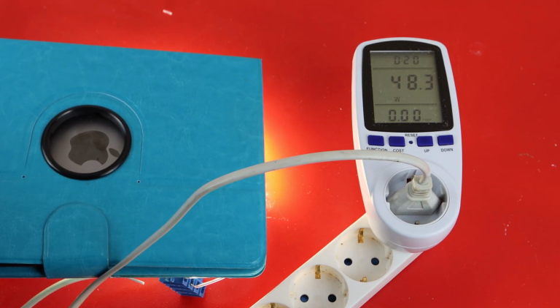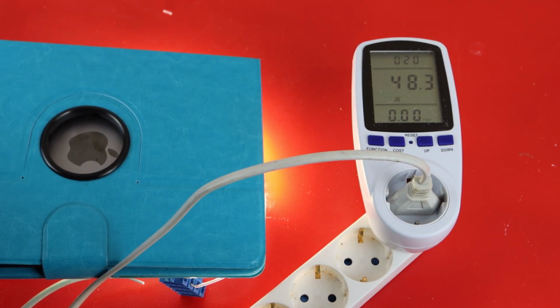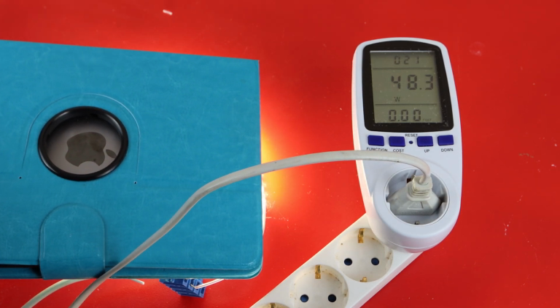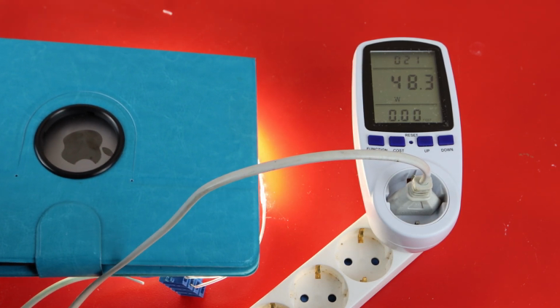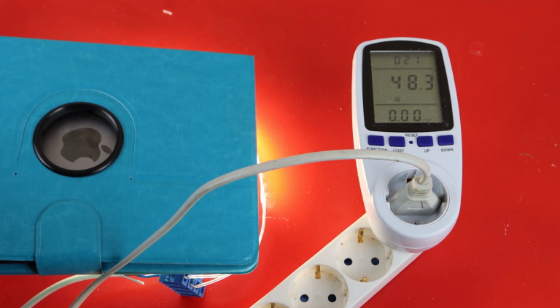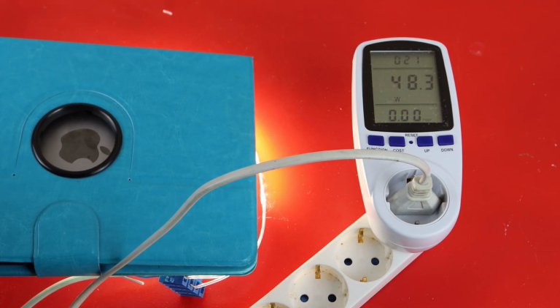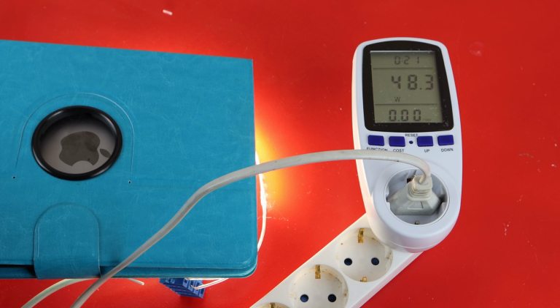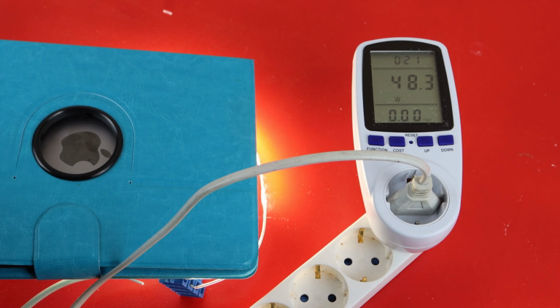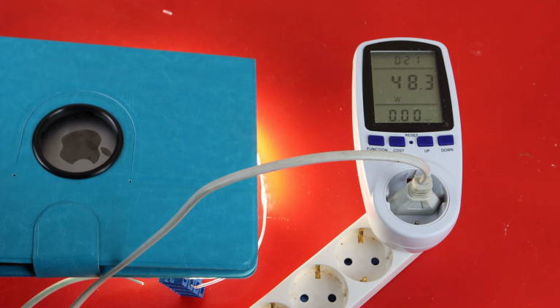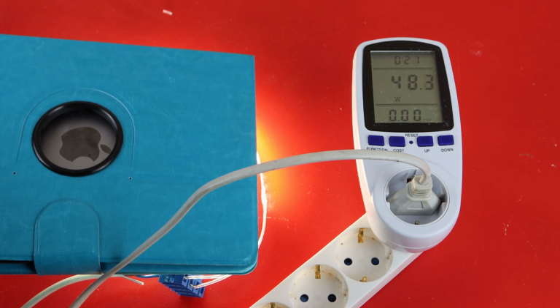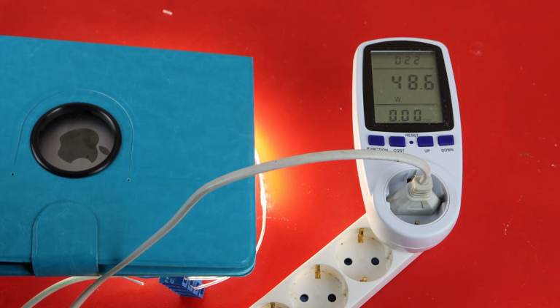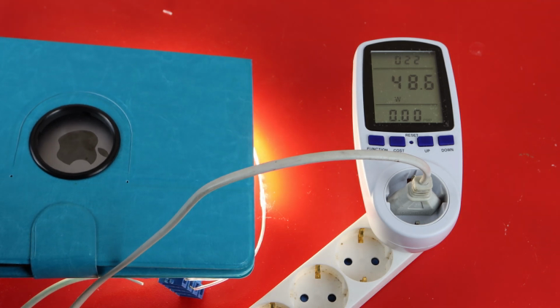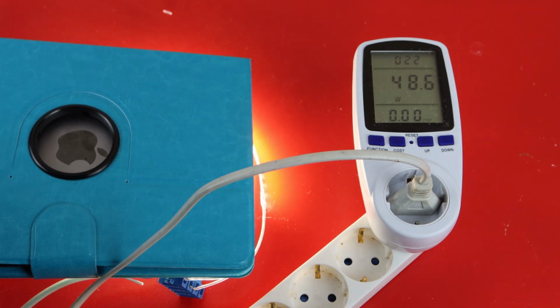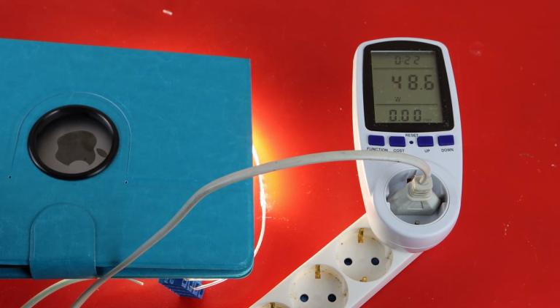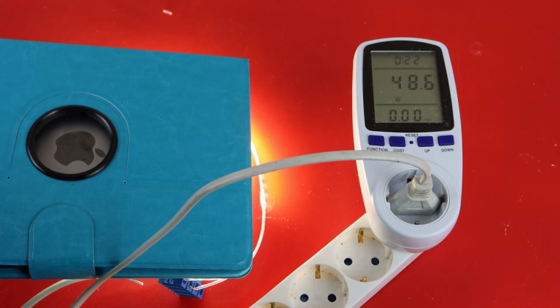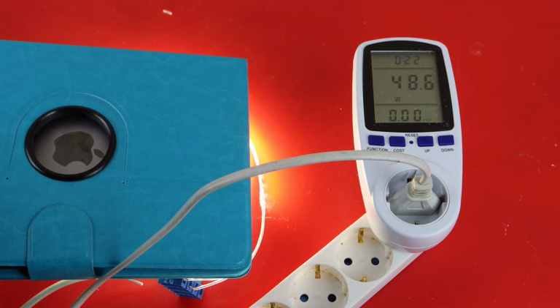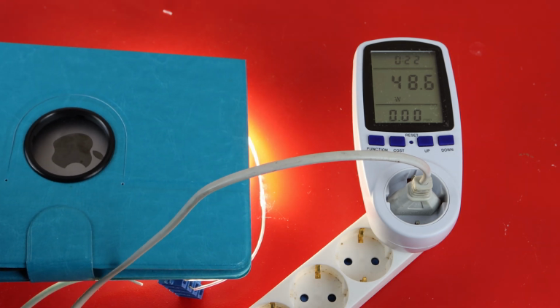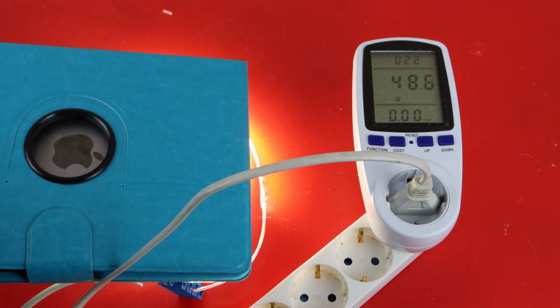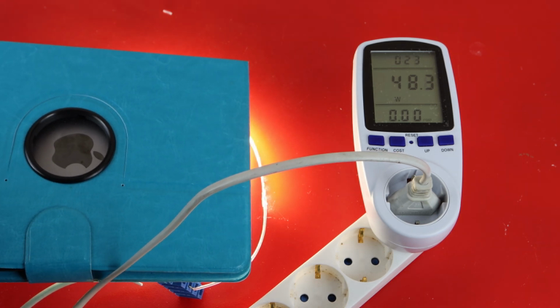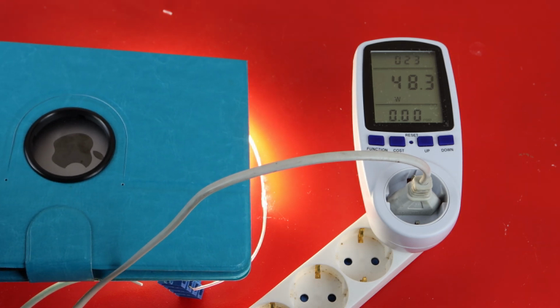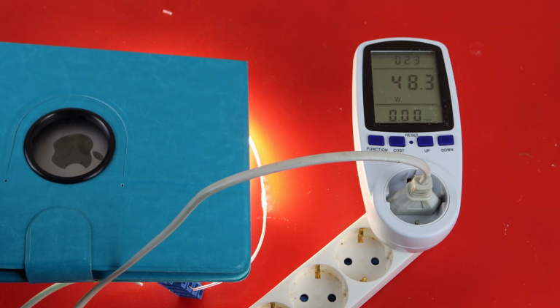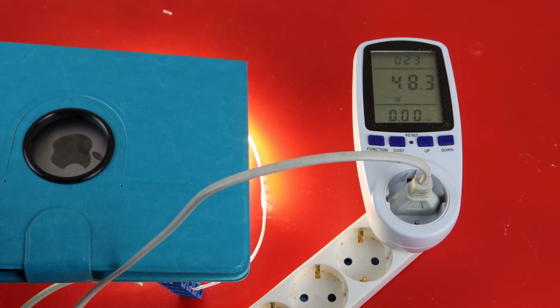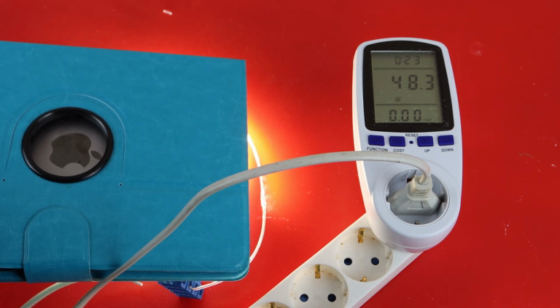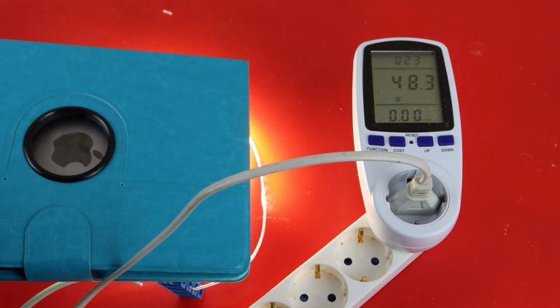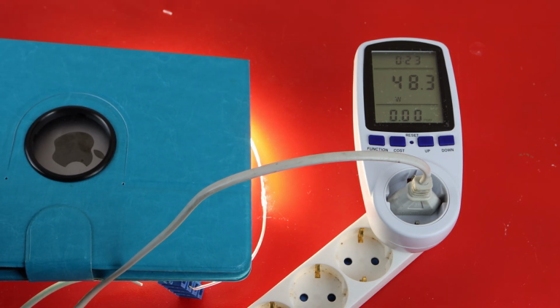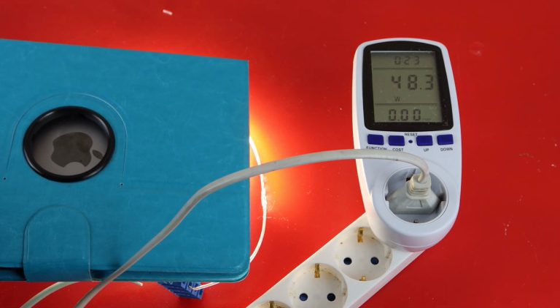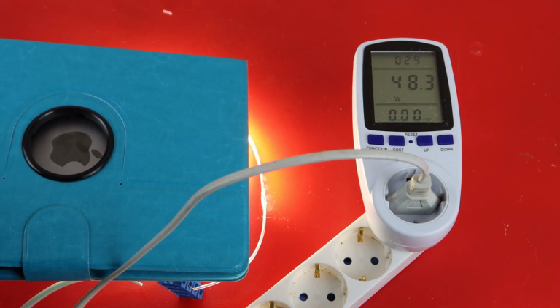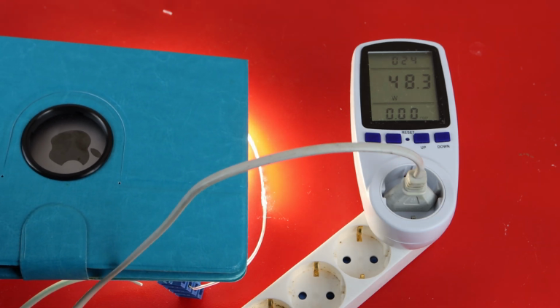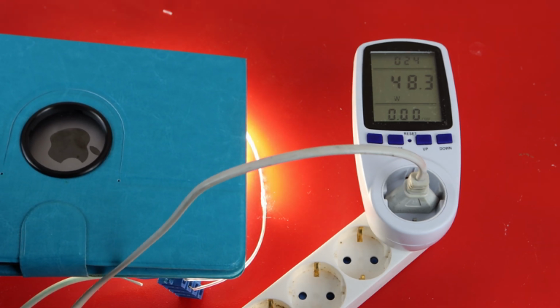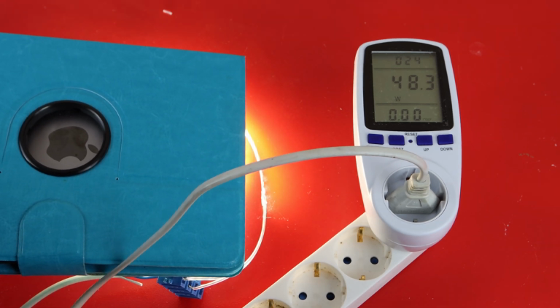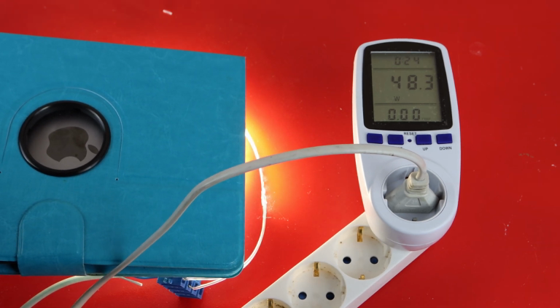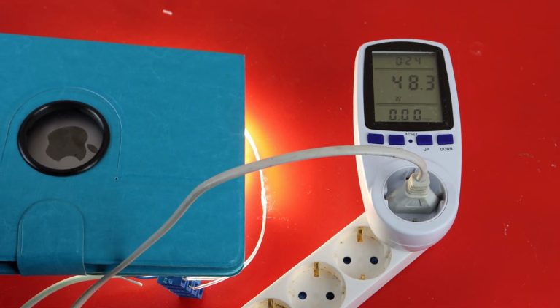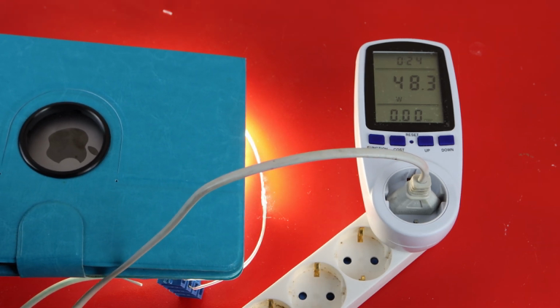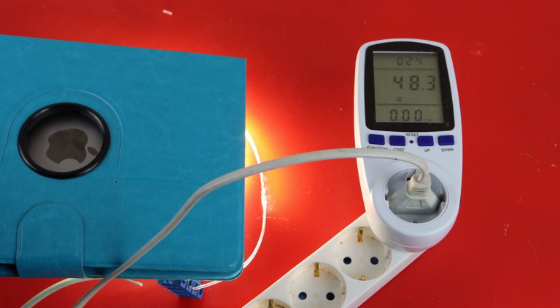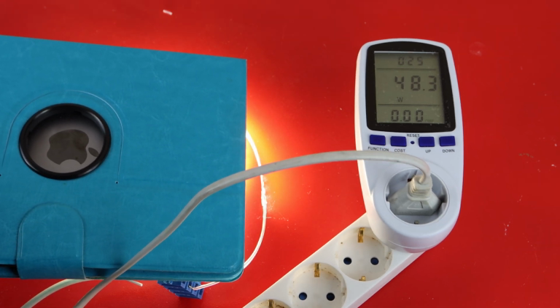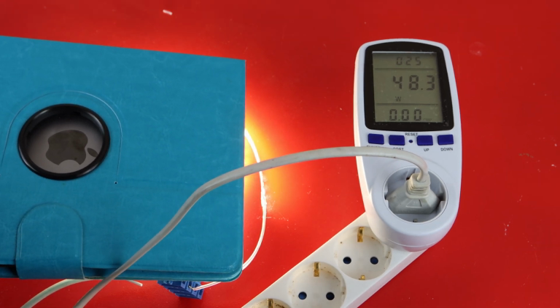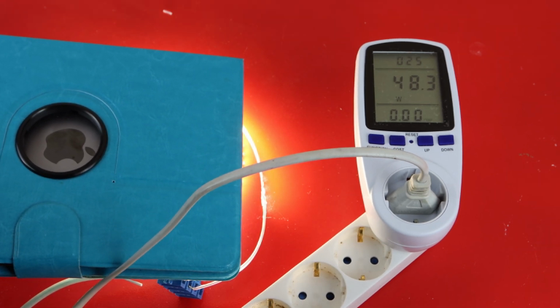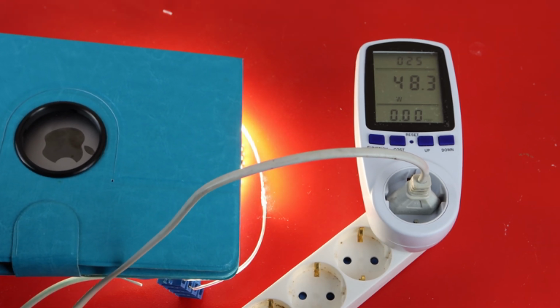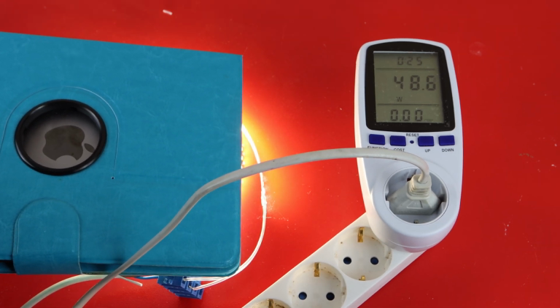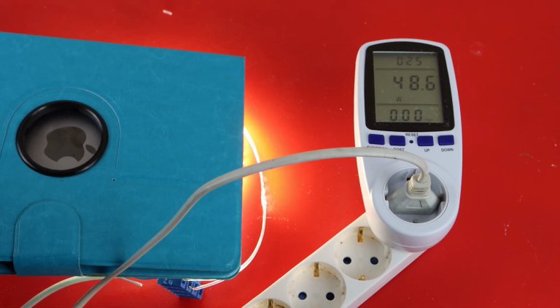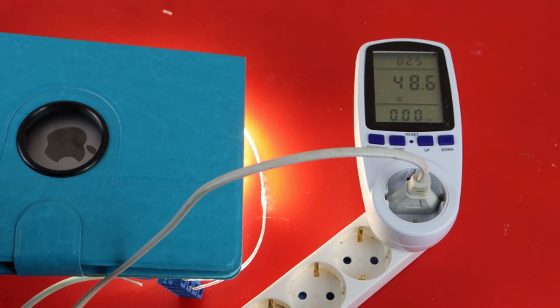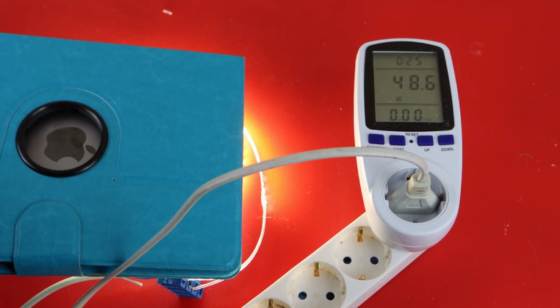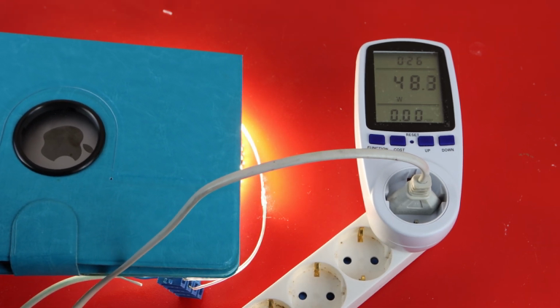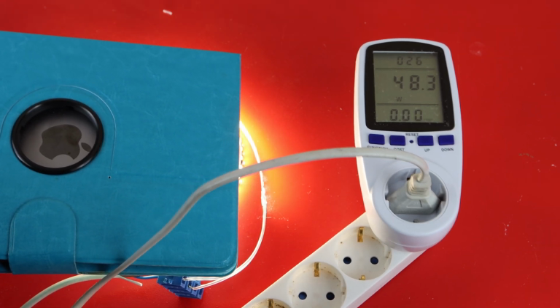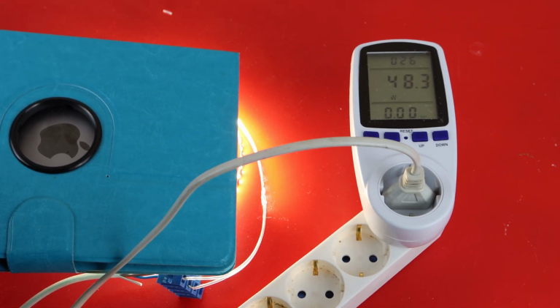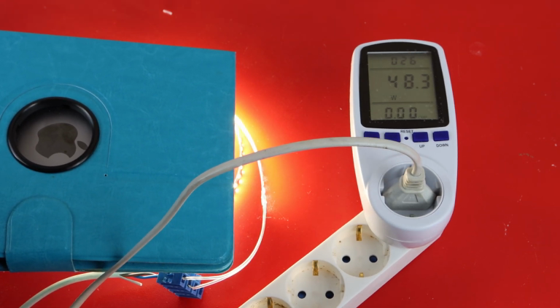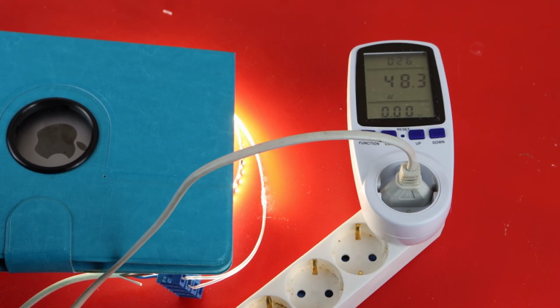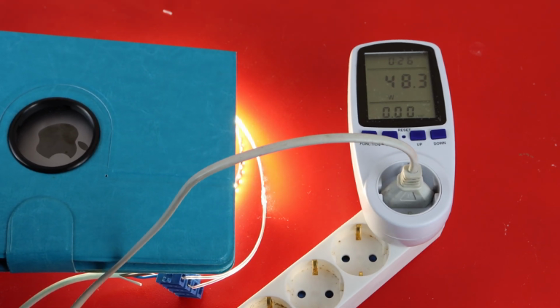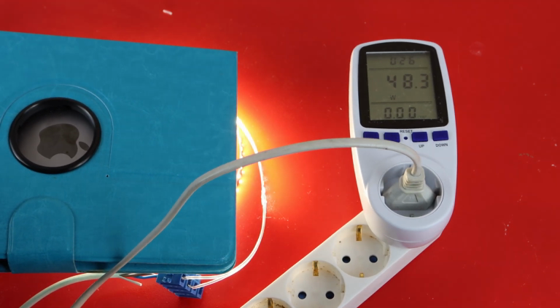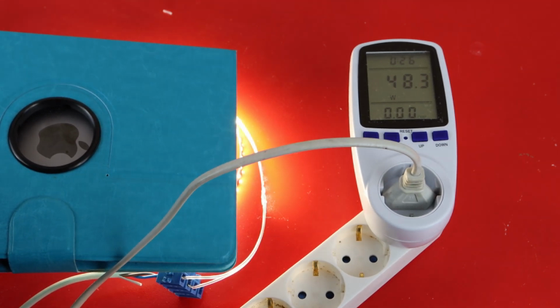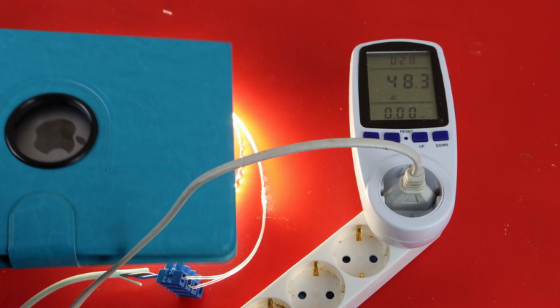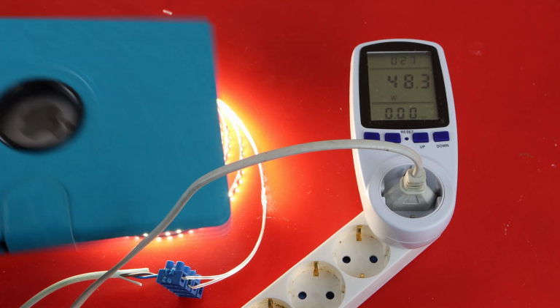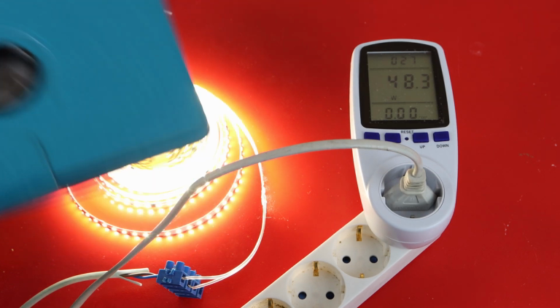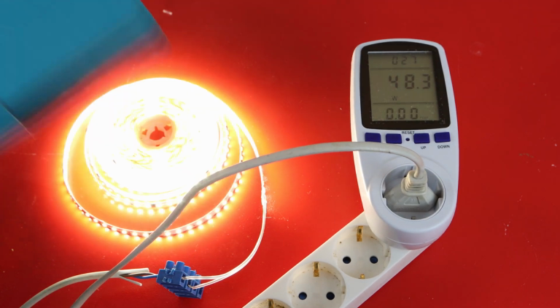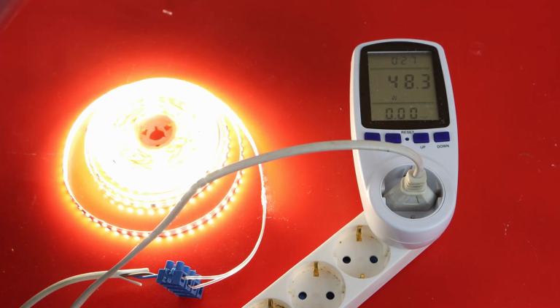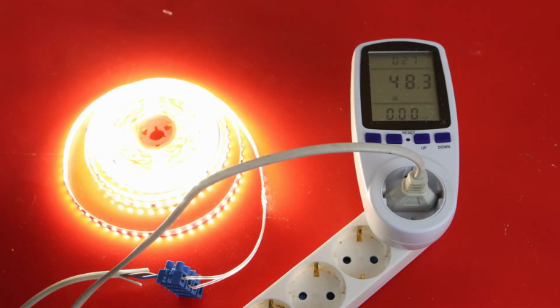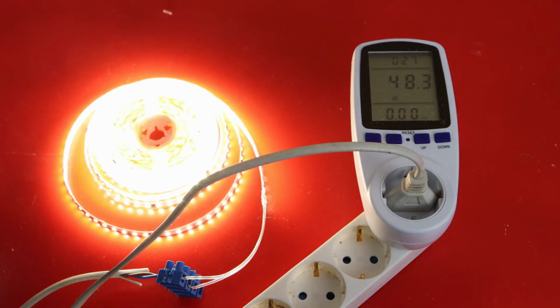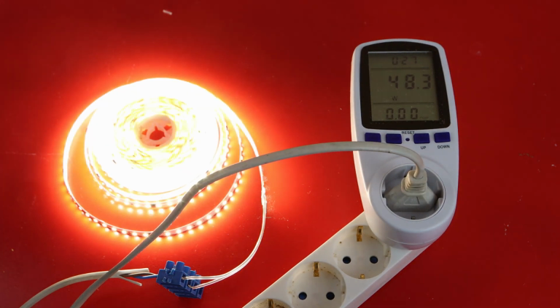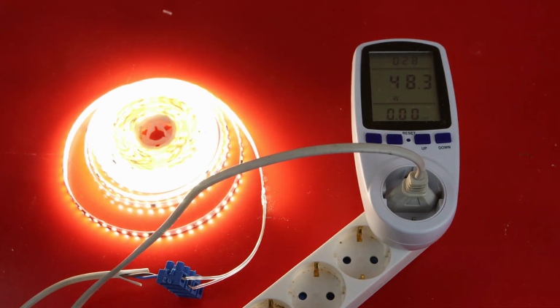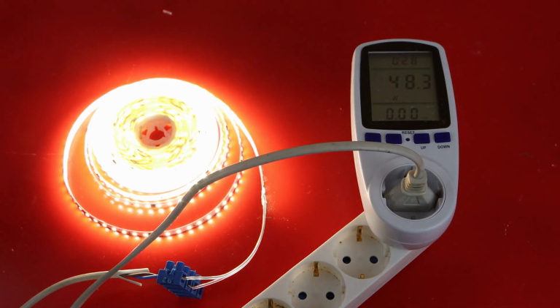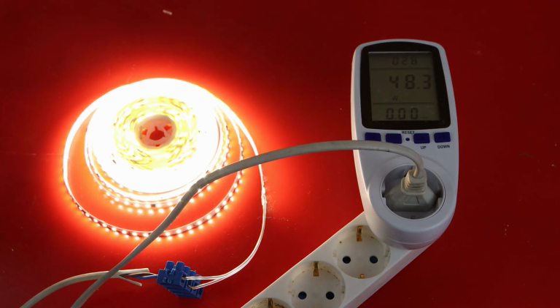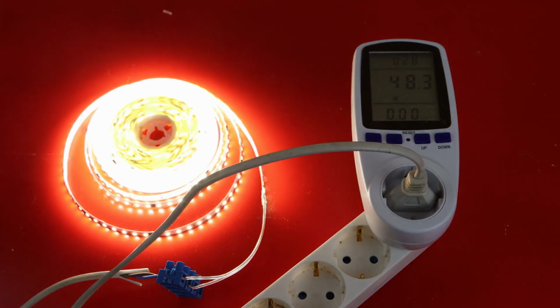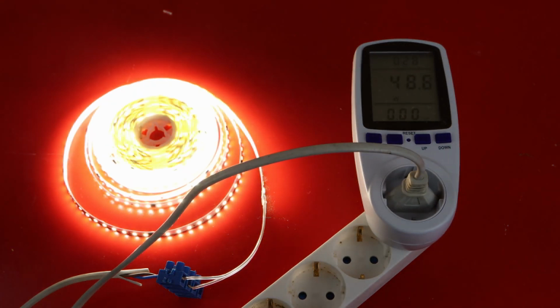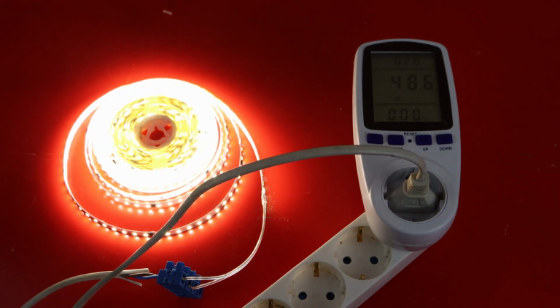For five meters it draws around 48 watts, which is quite nice — it doesn't draw that much power and it is quite bright as well.